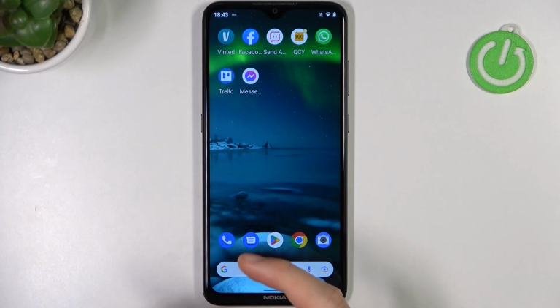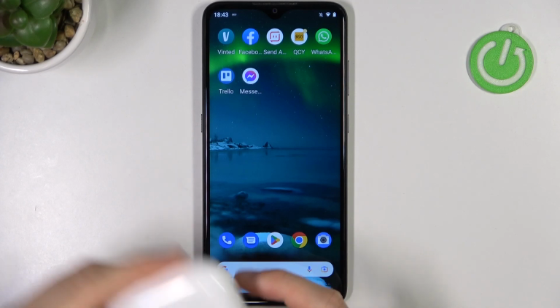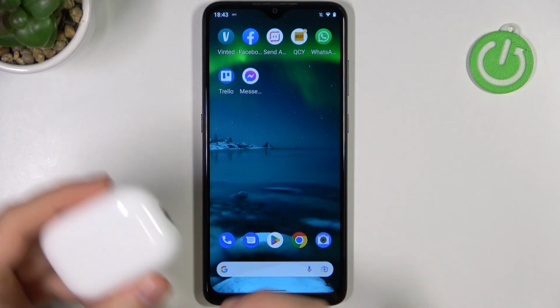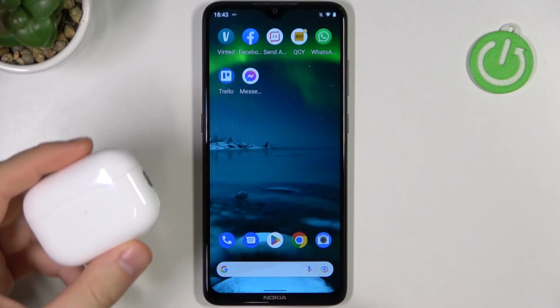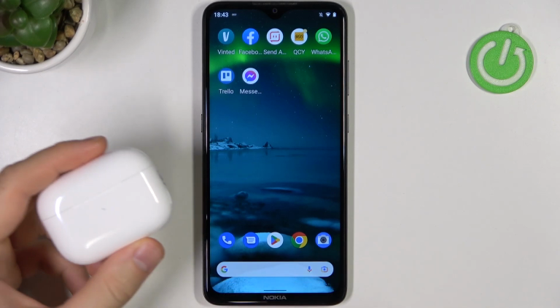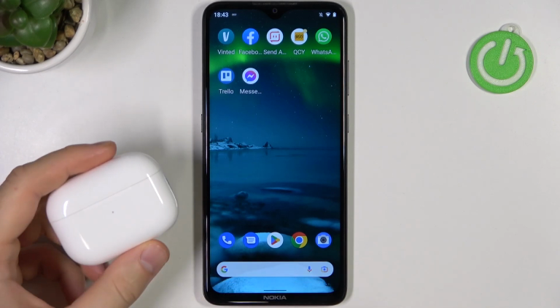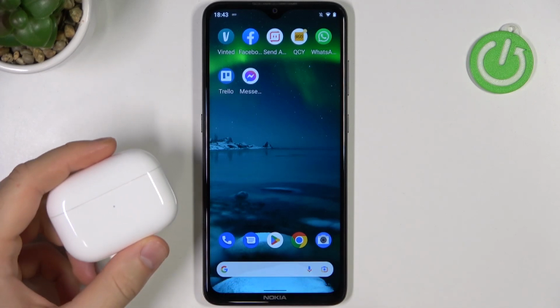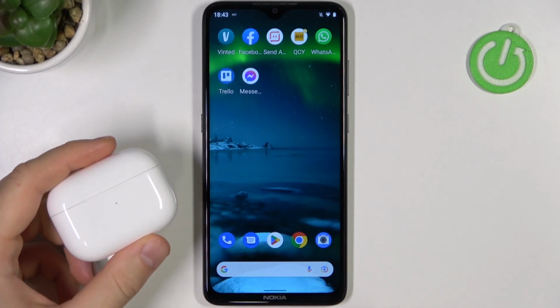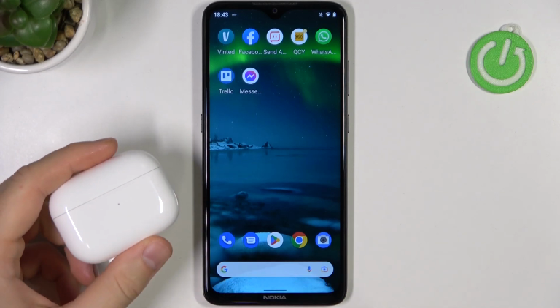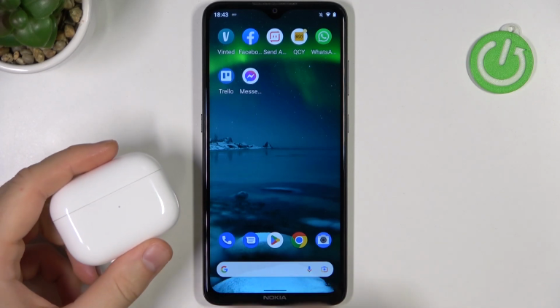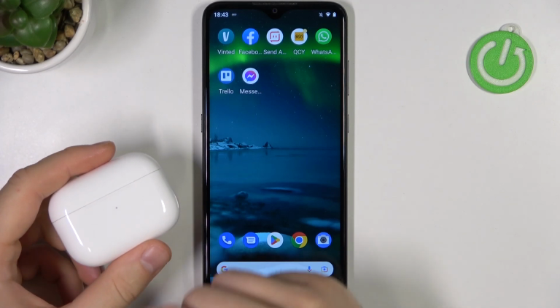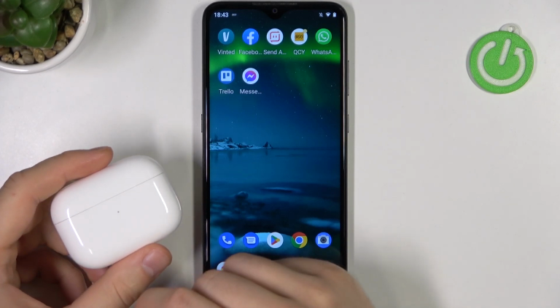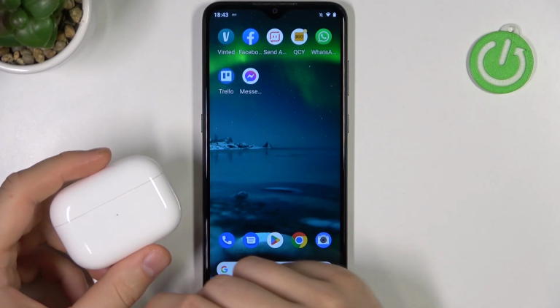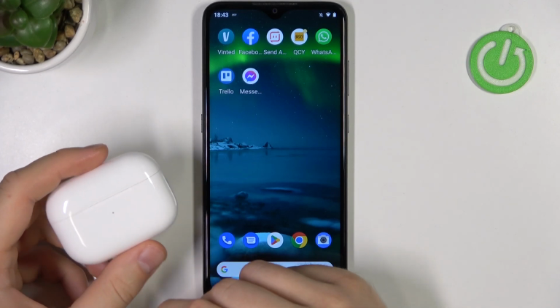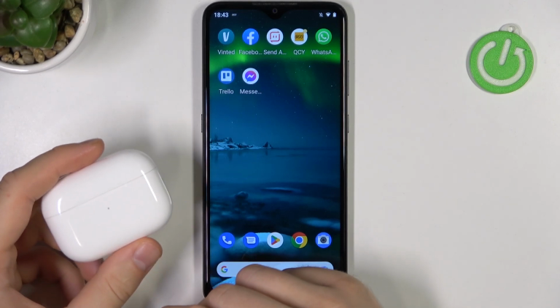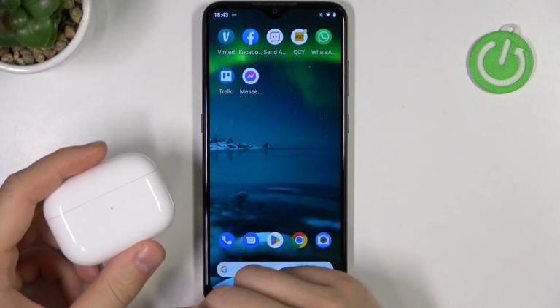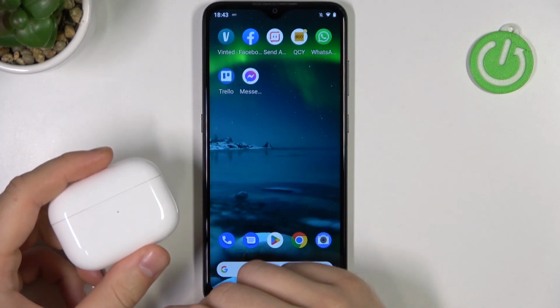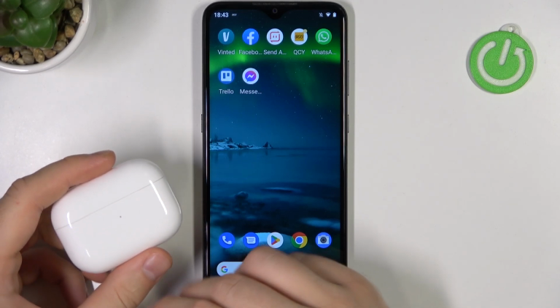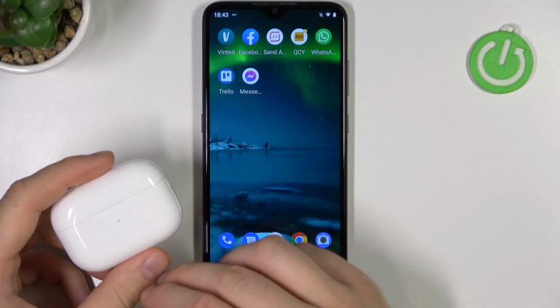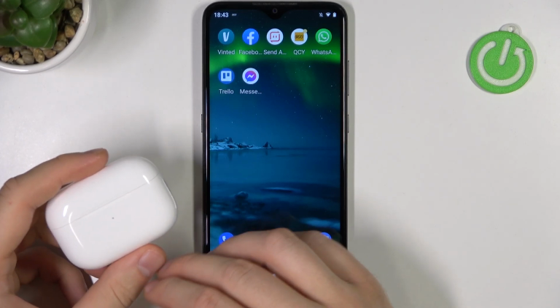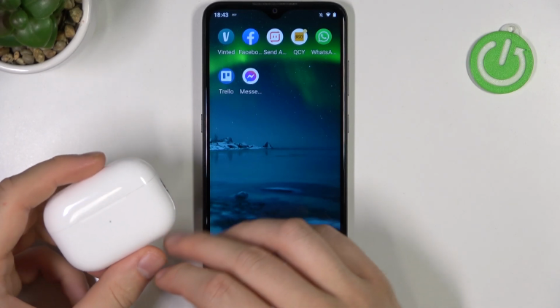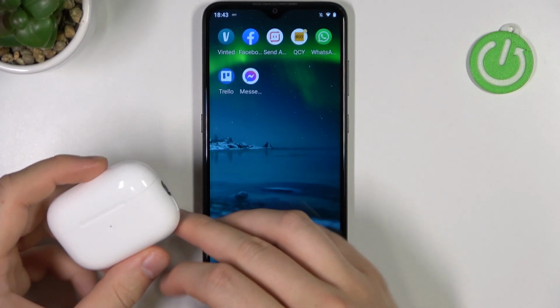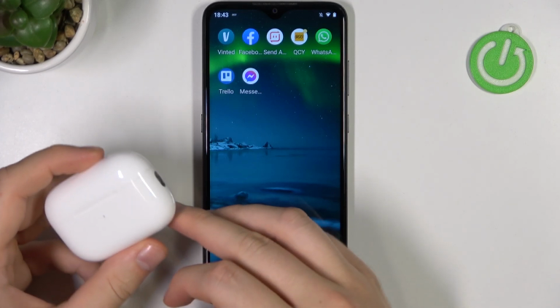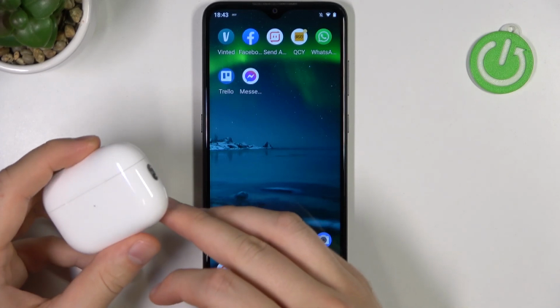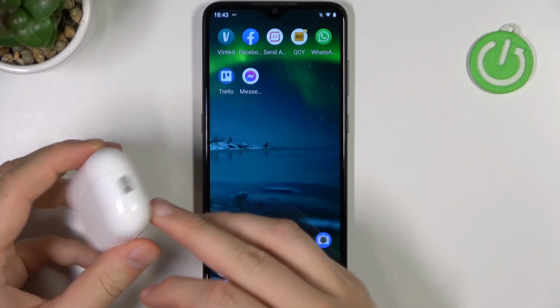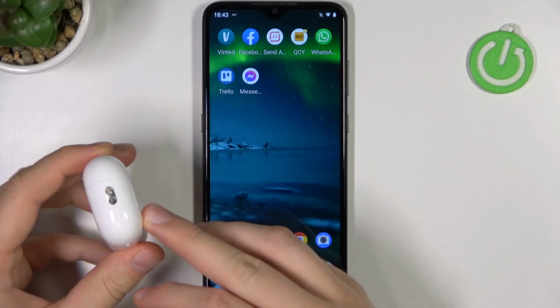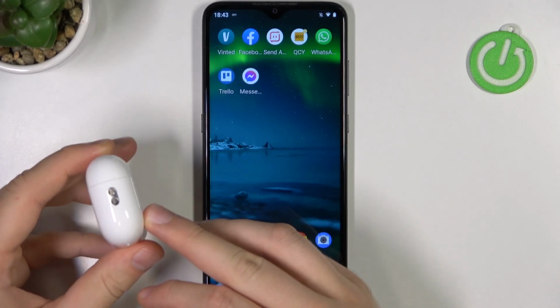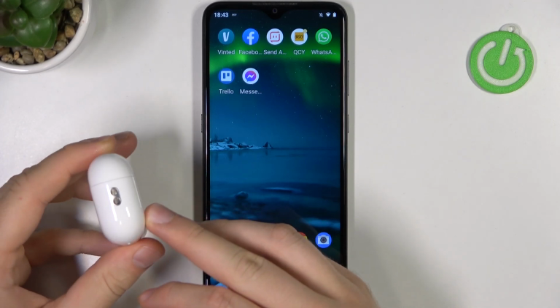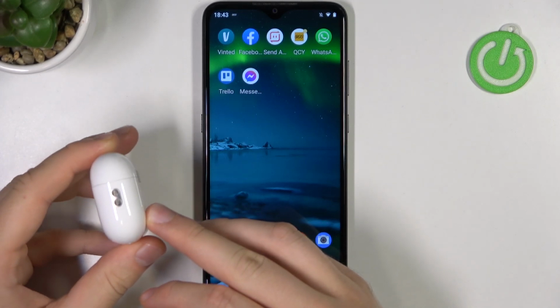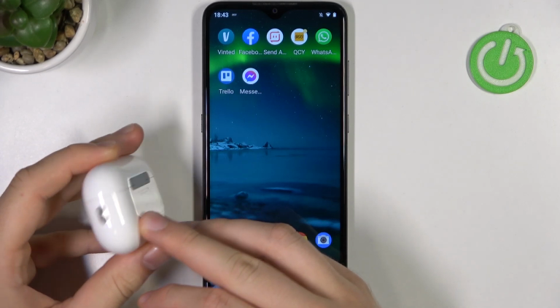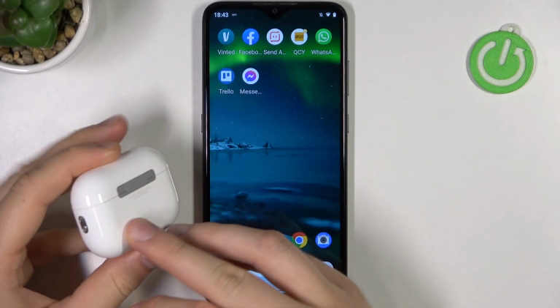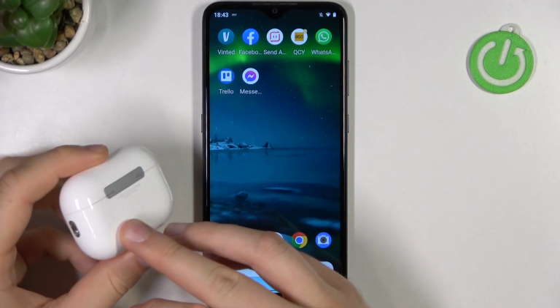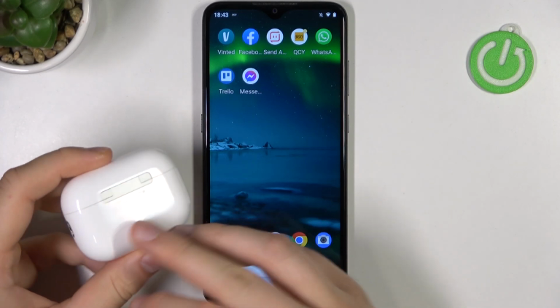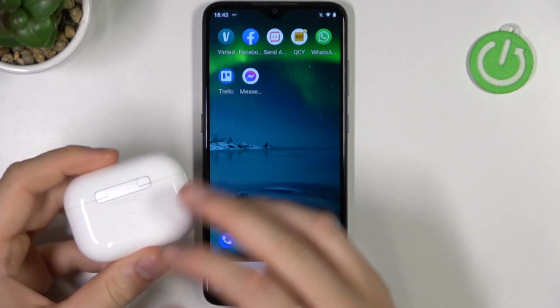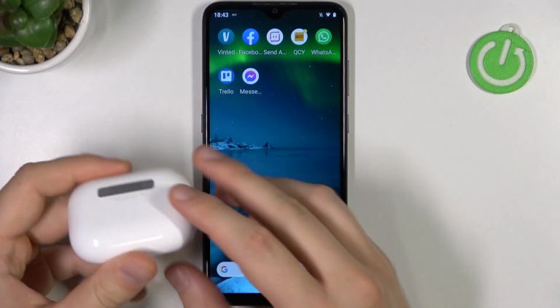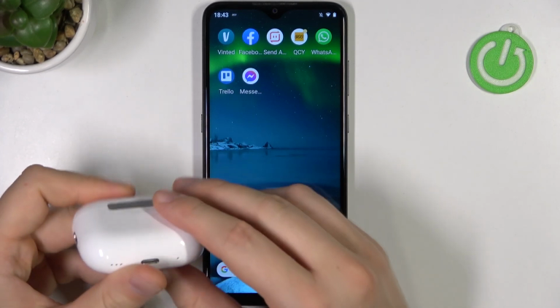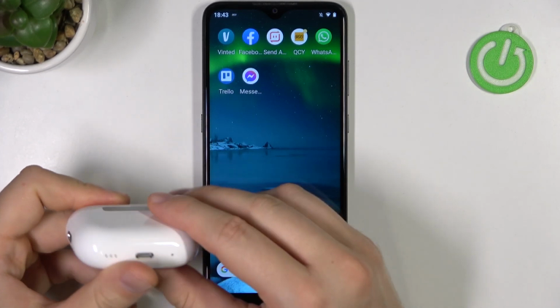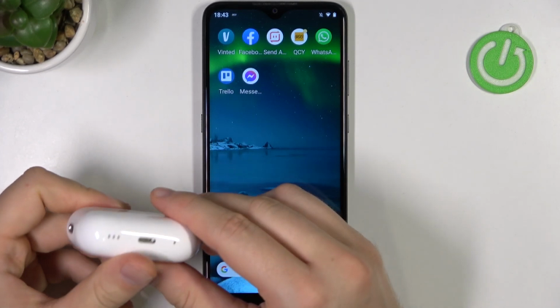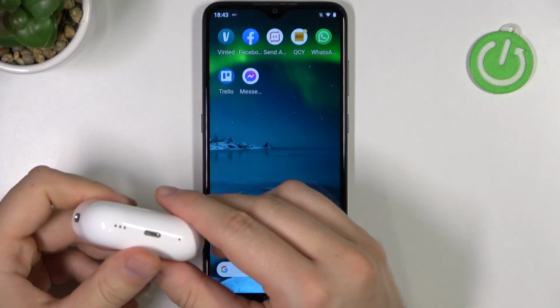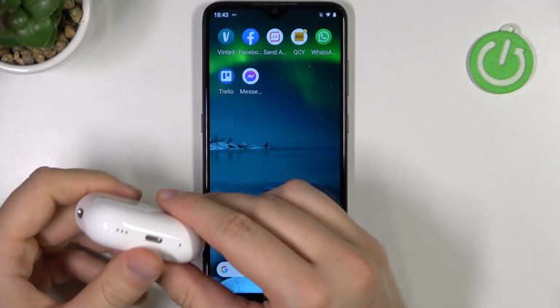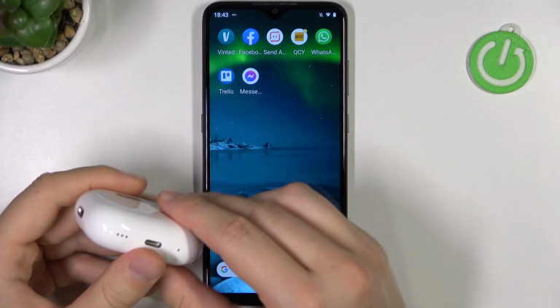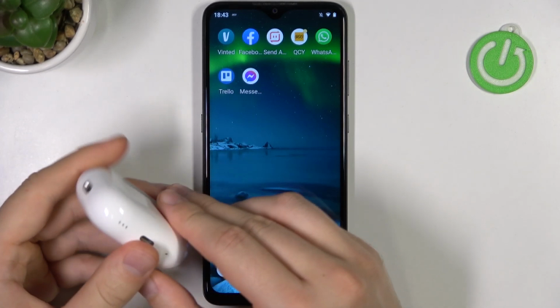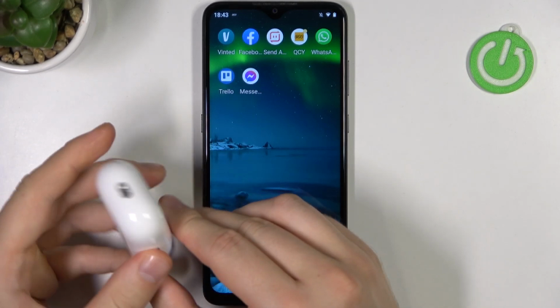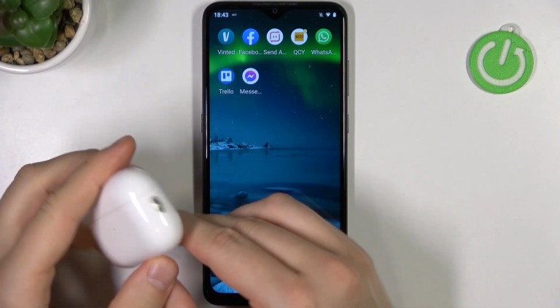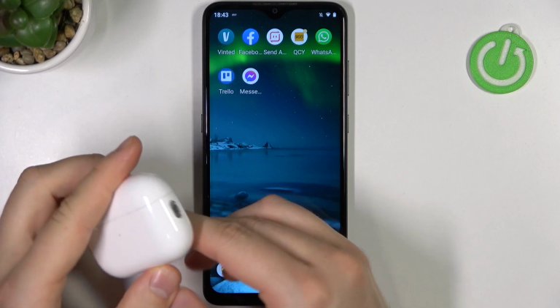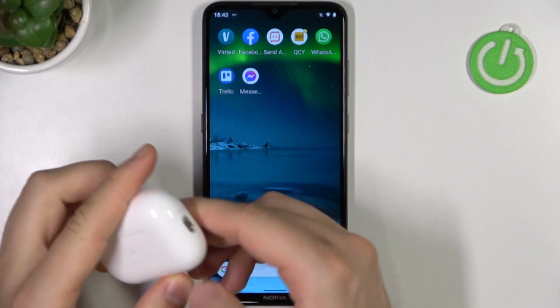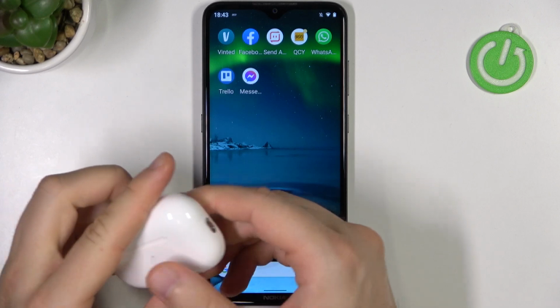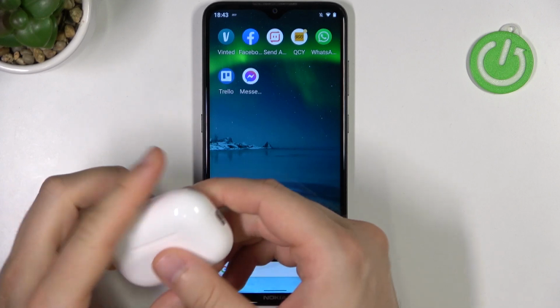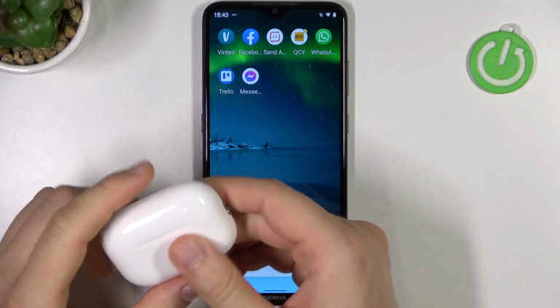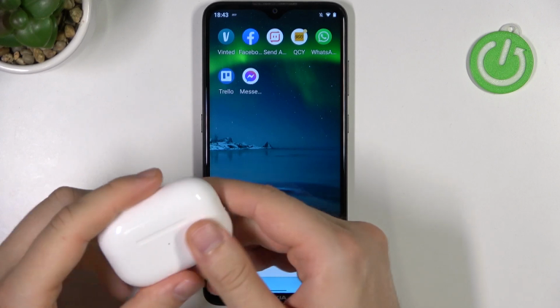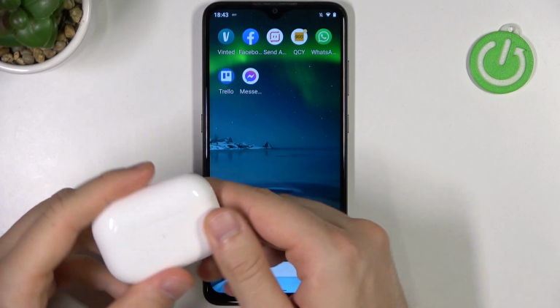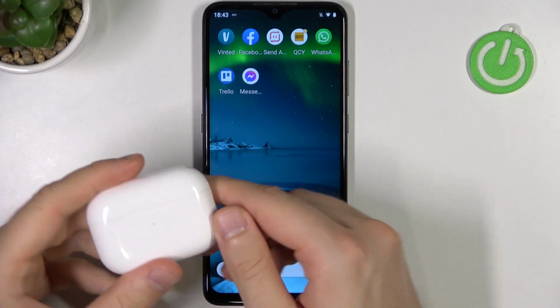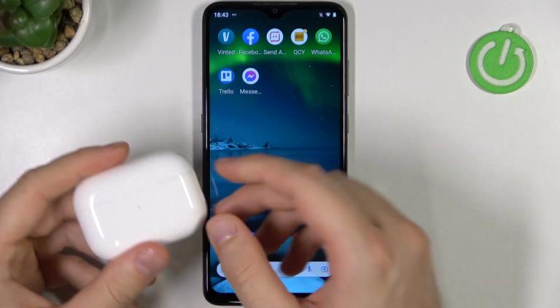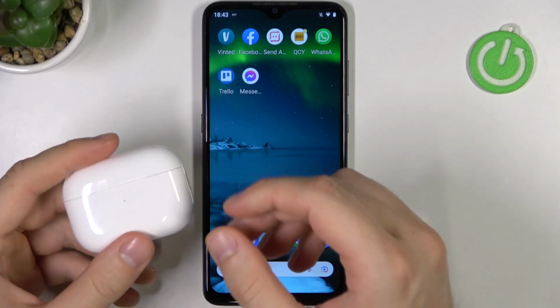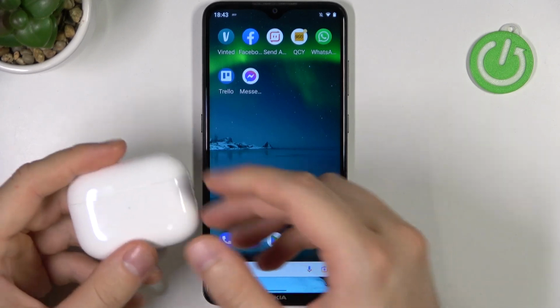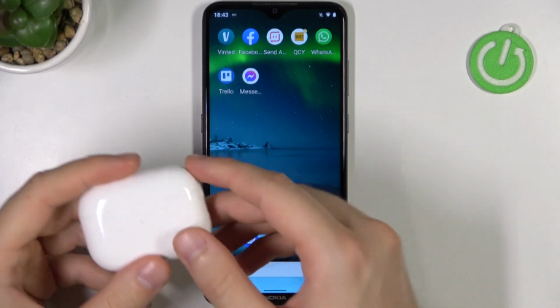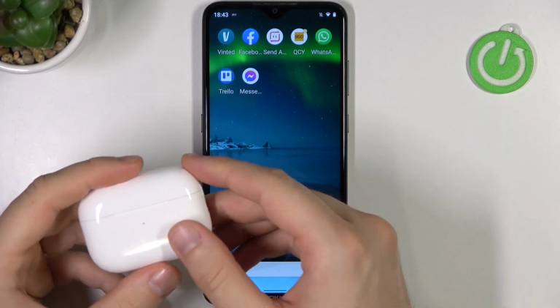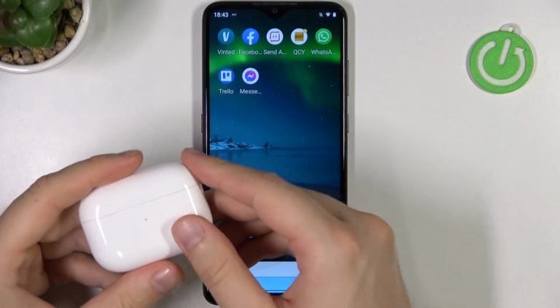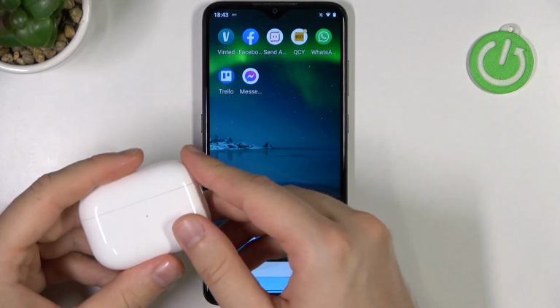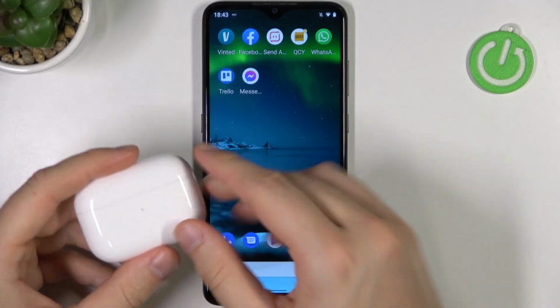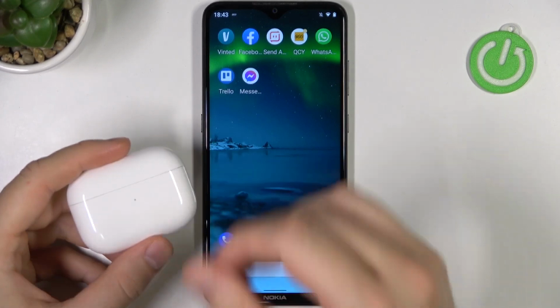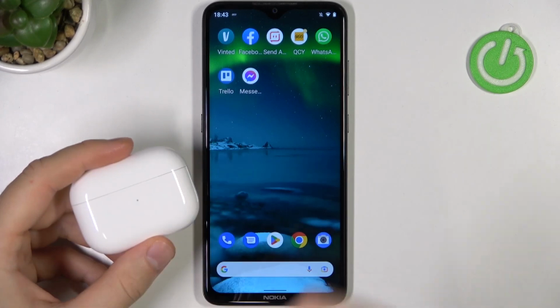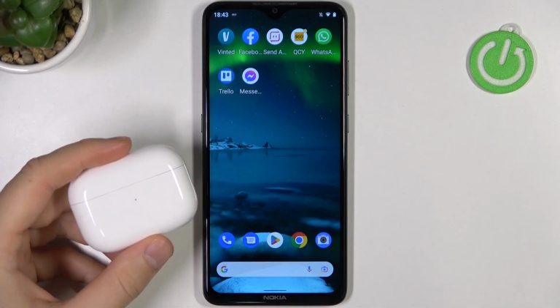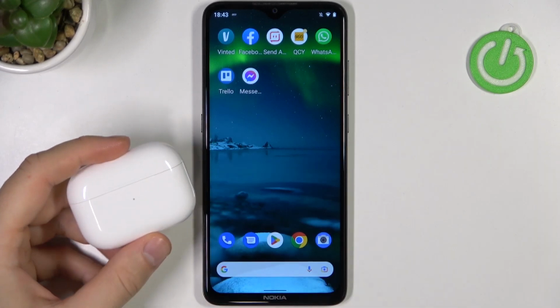Welcome guys. Today I'm with the AirPods Pro second generation and I want to show you how we can pair them with your Android smartphone.